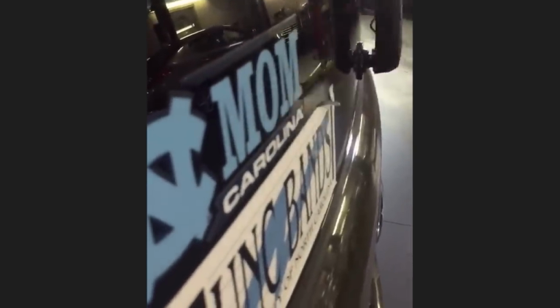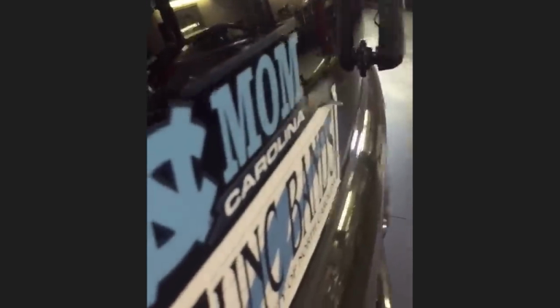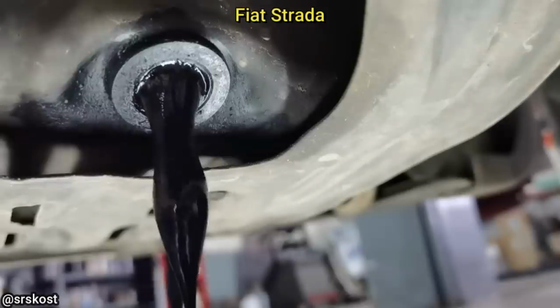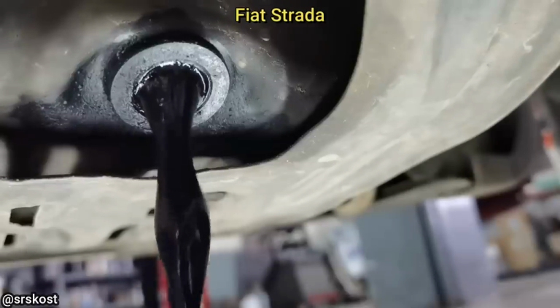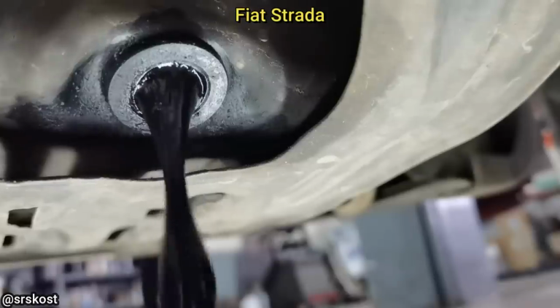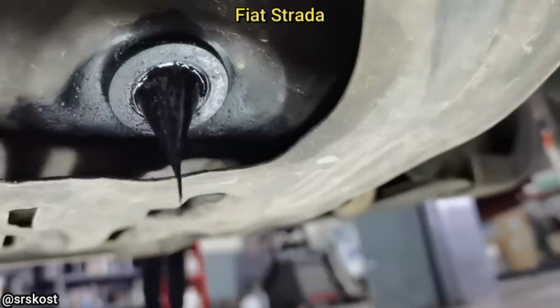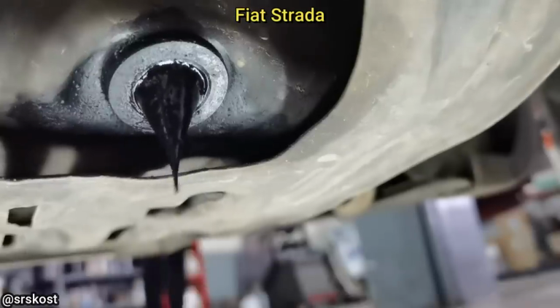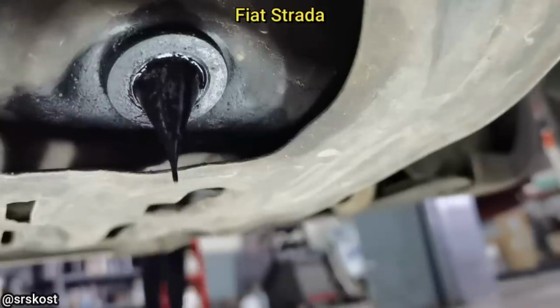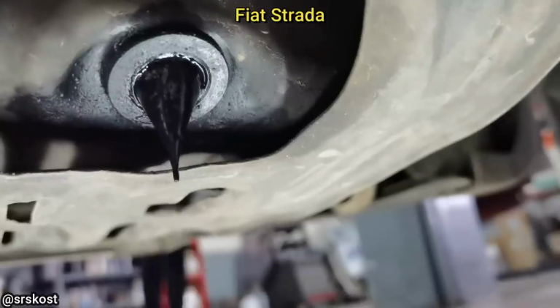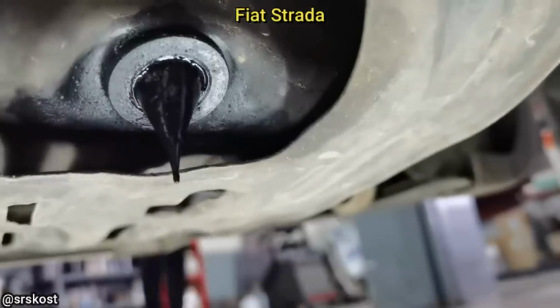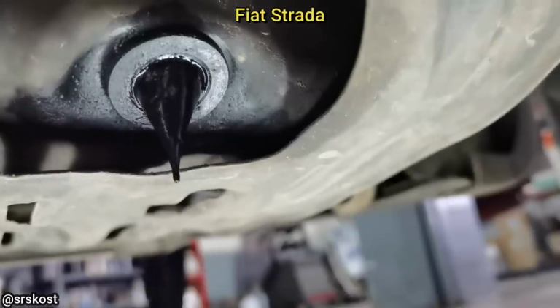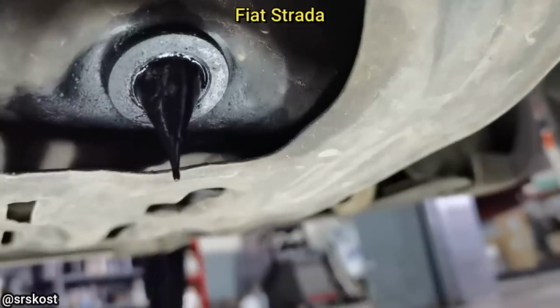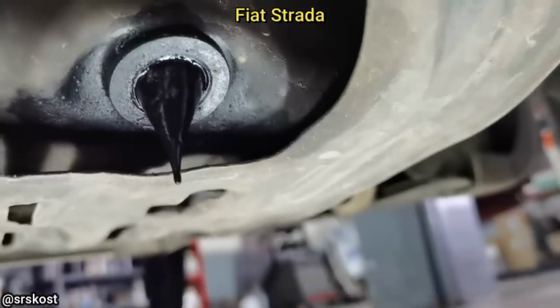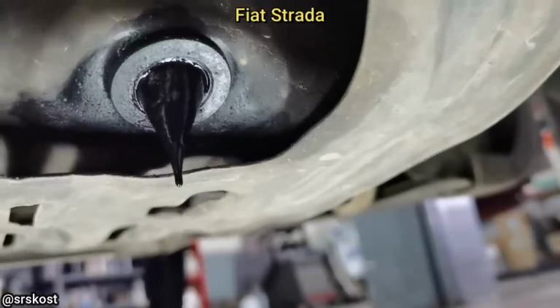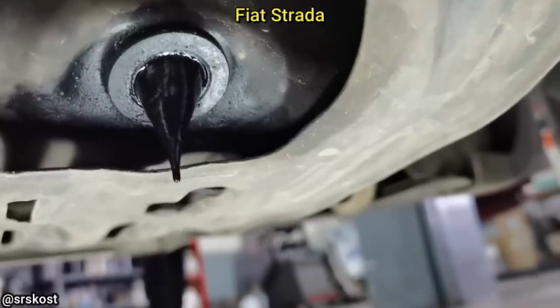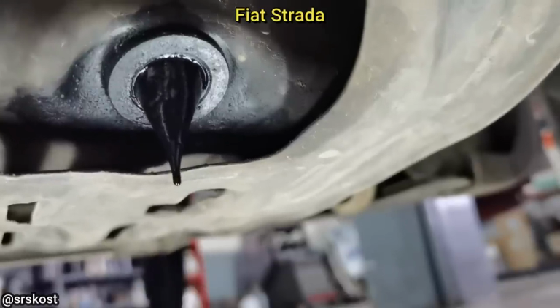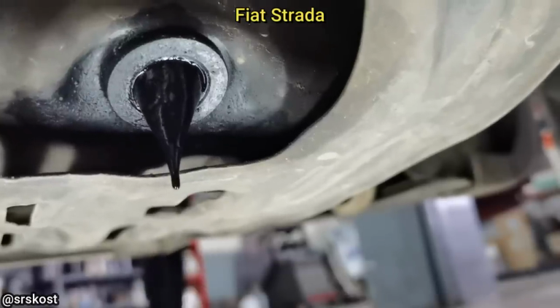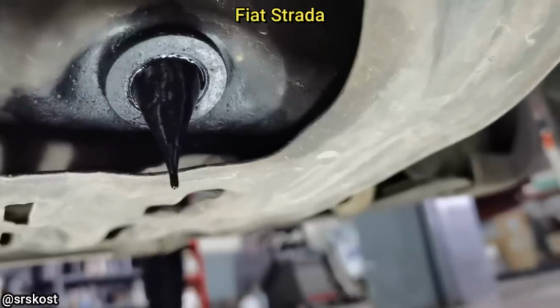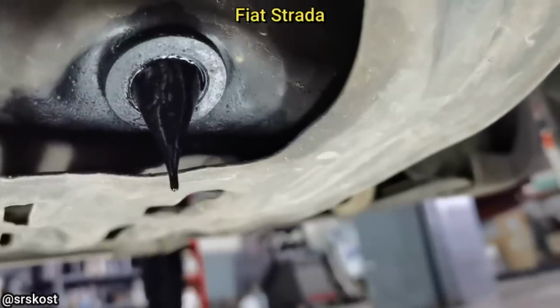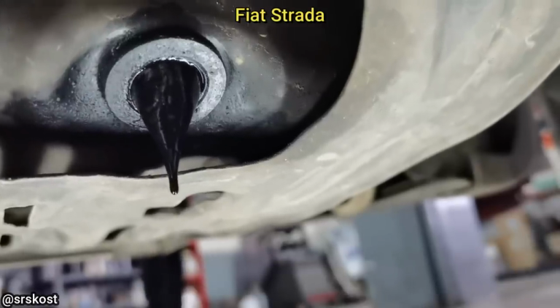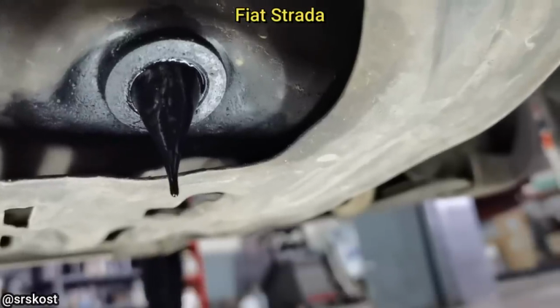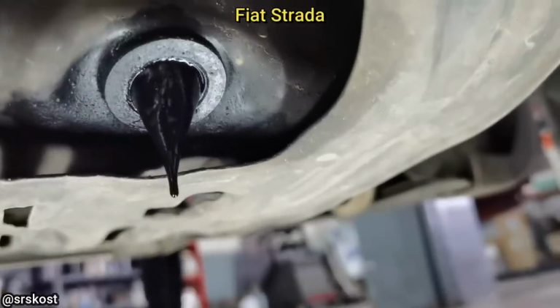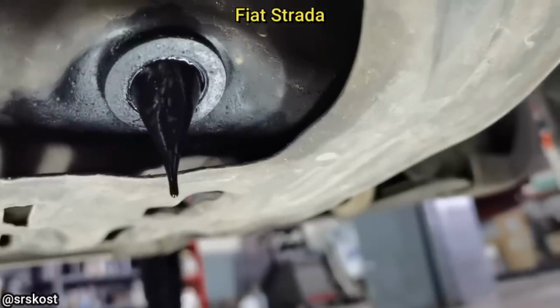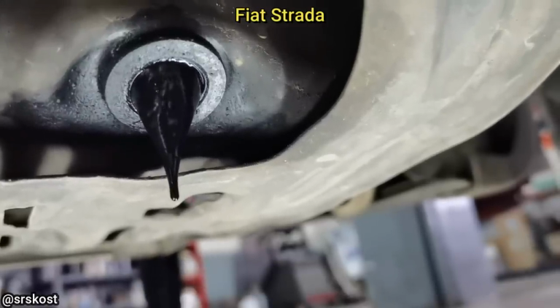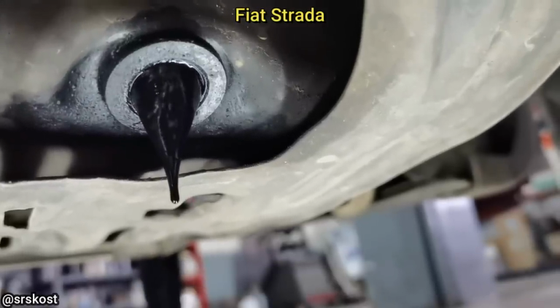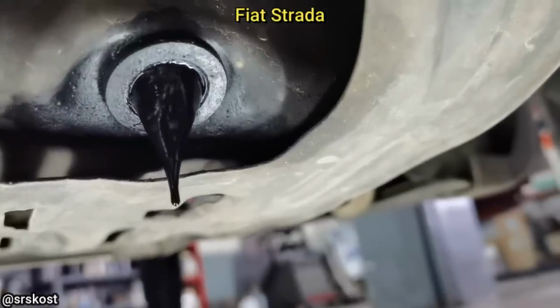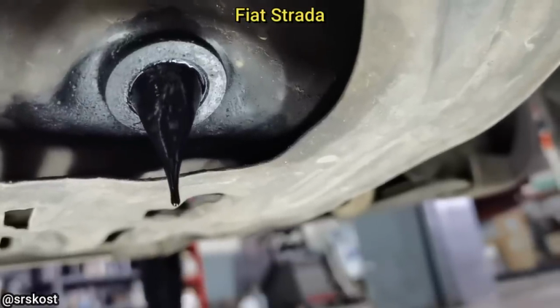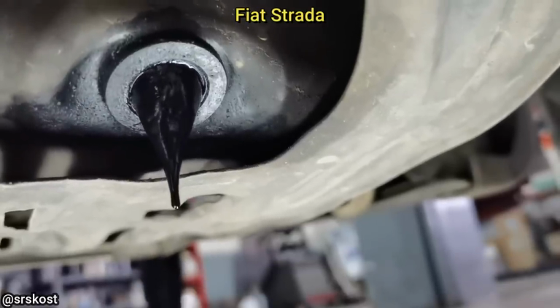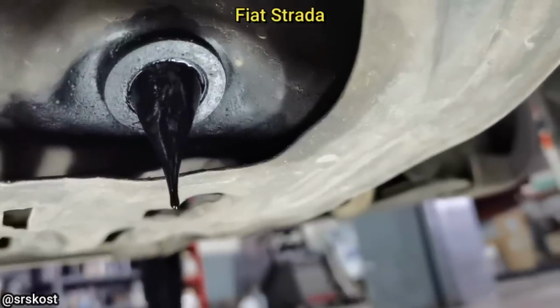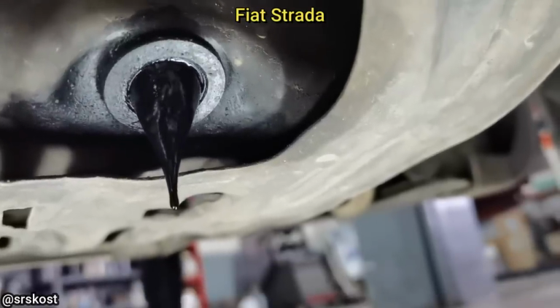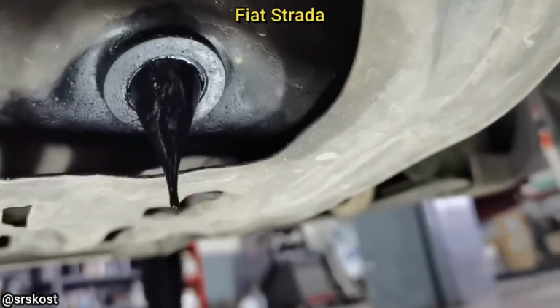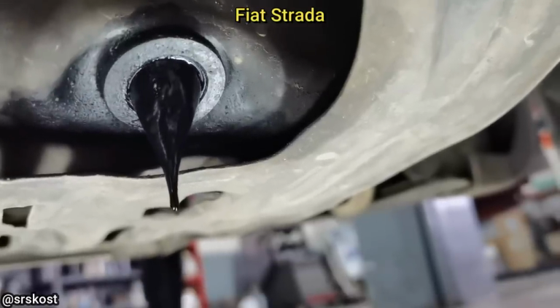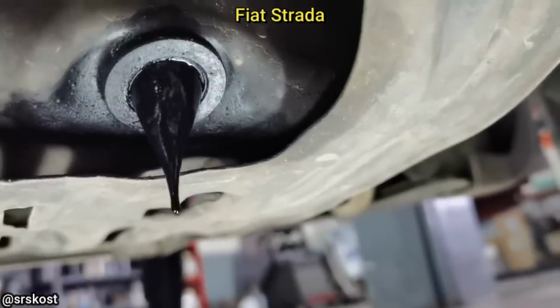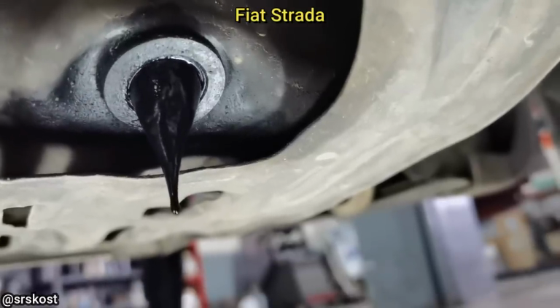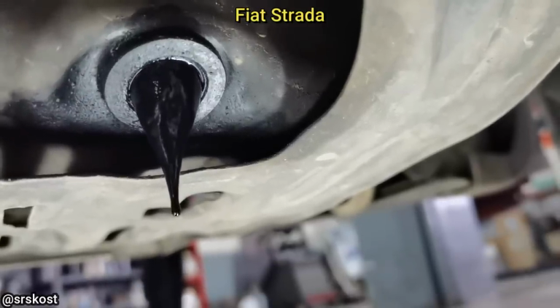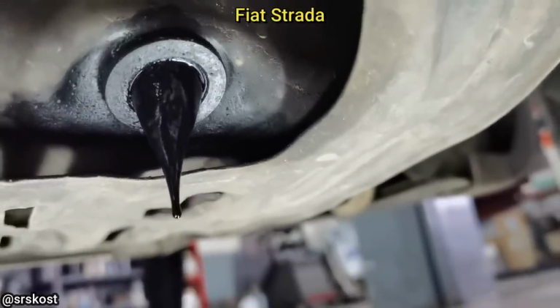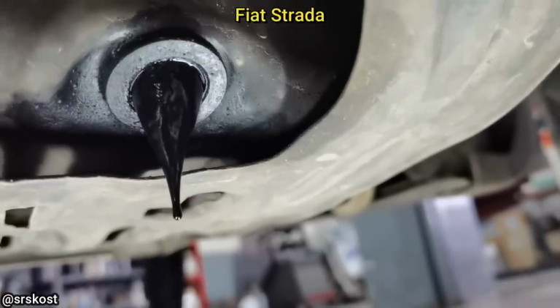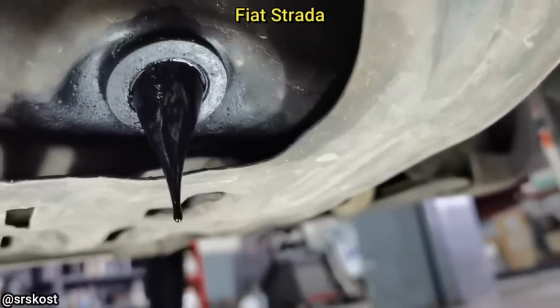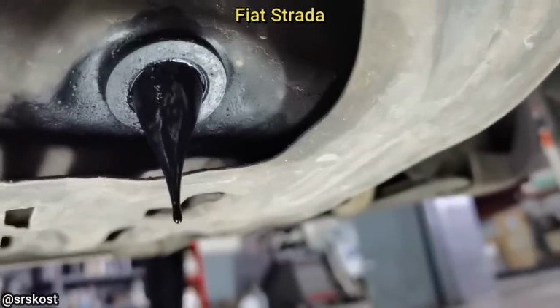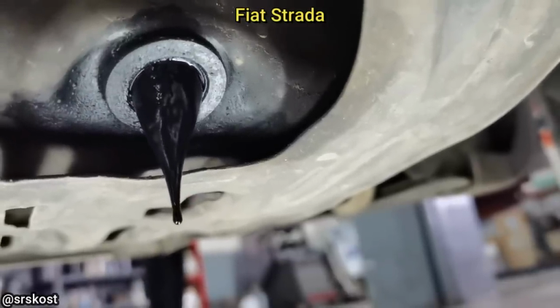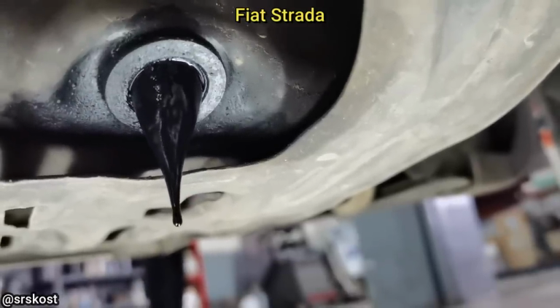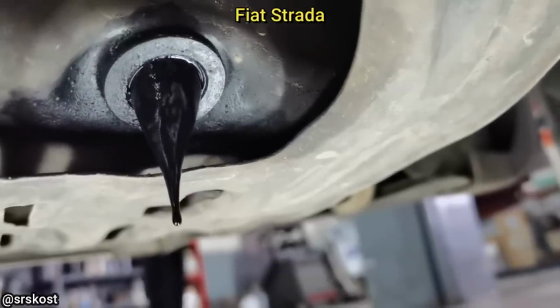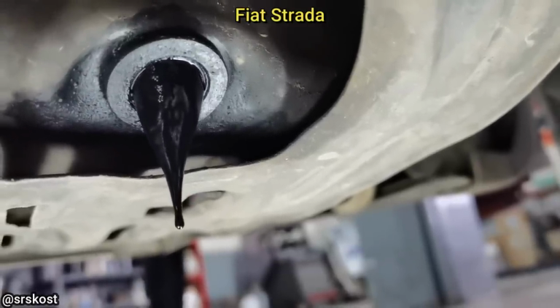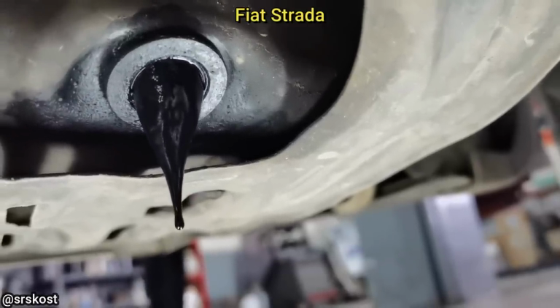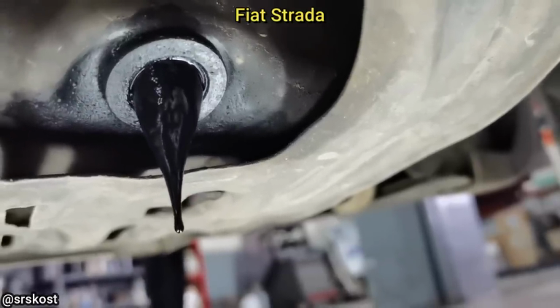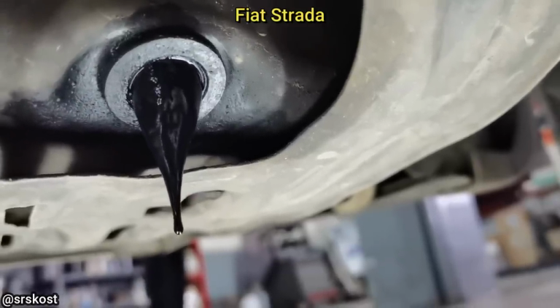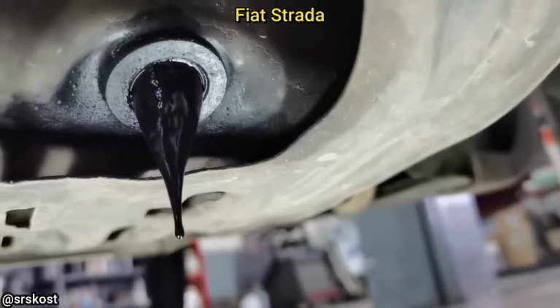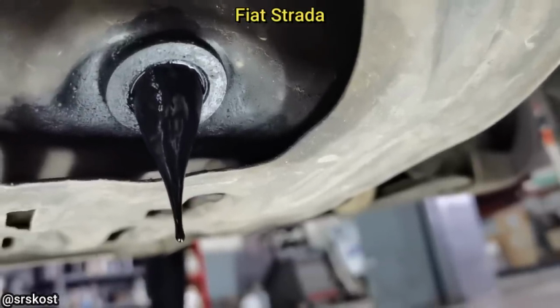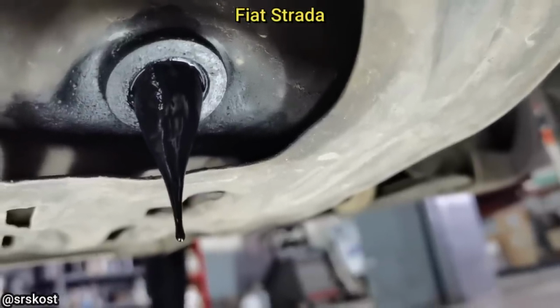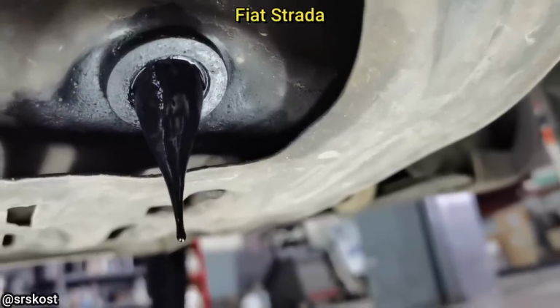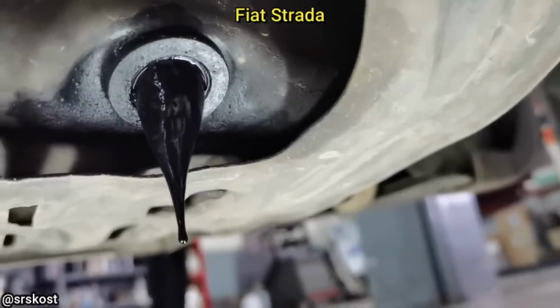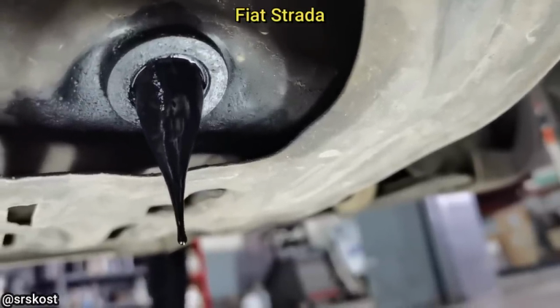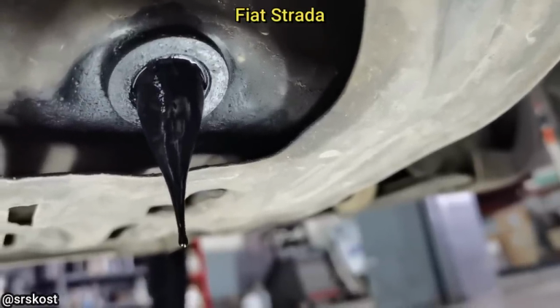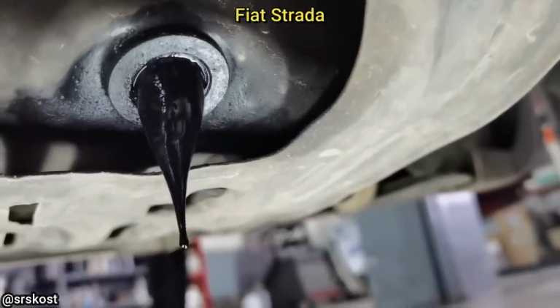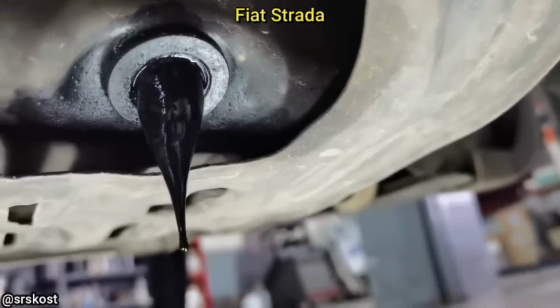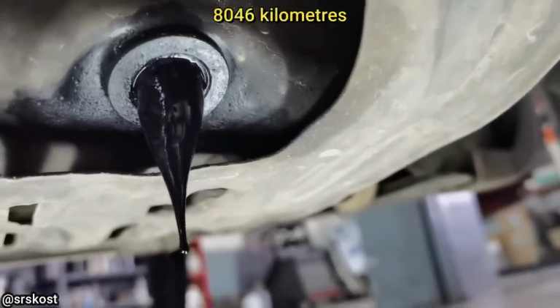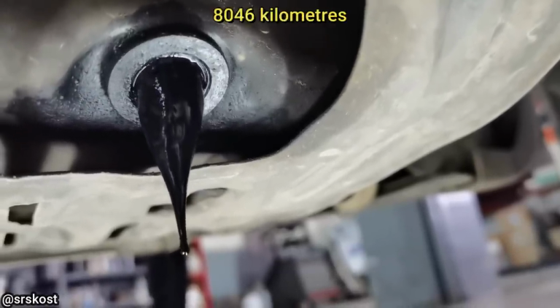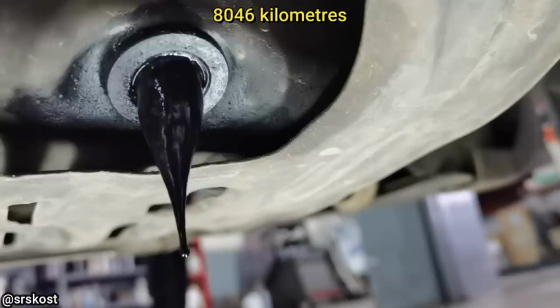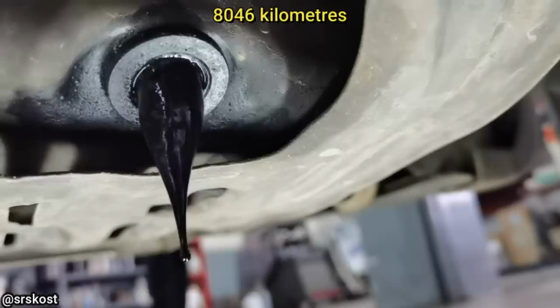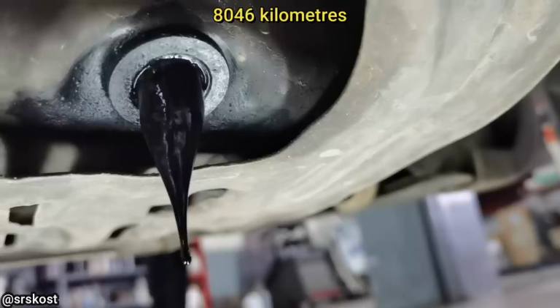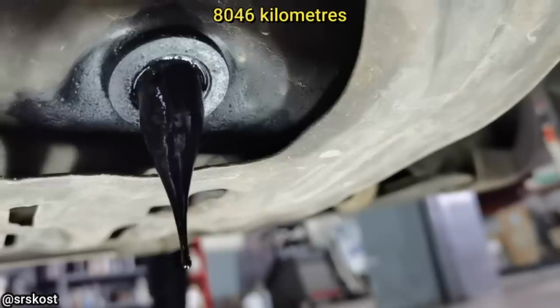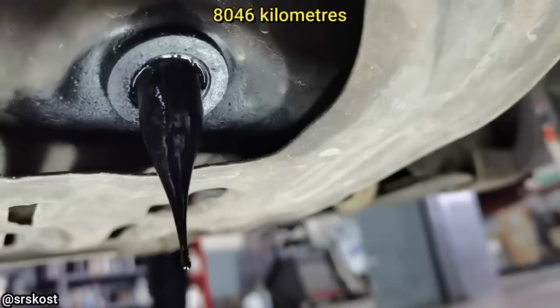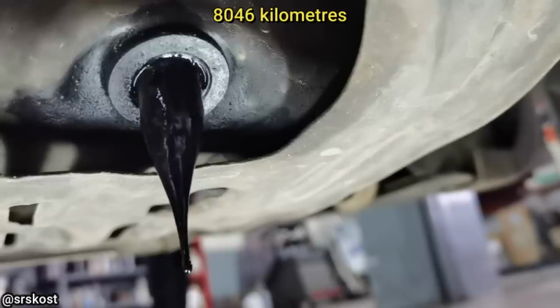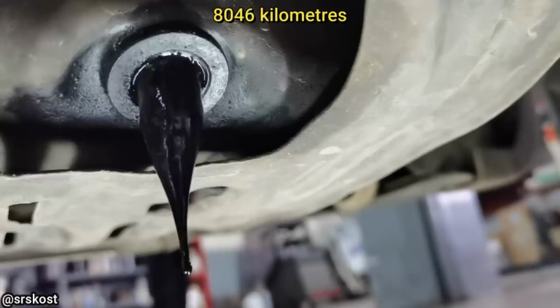This technician noticed this when the vehicle came in for an oil change, and the customer said he apparently changed his engine oil 5,000 miles ago.